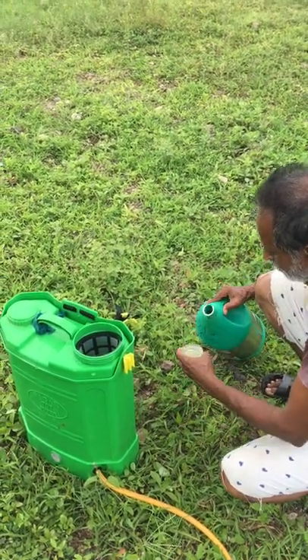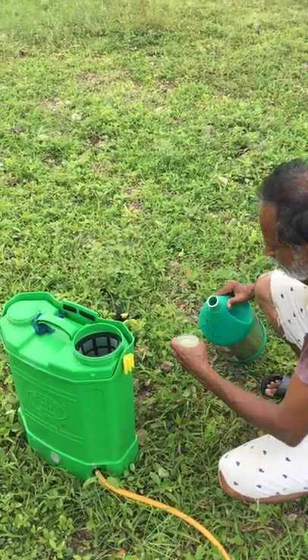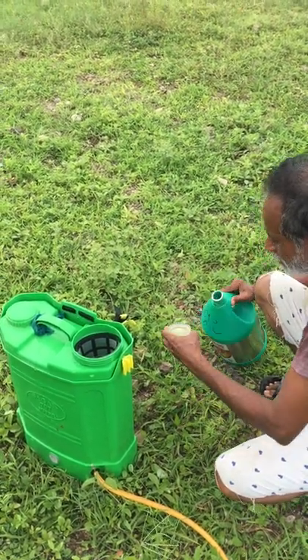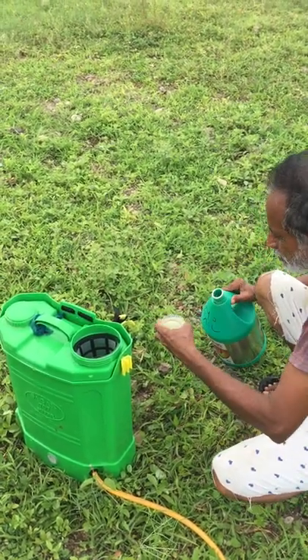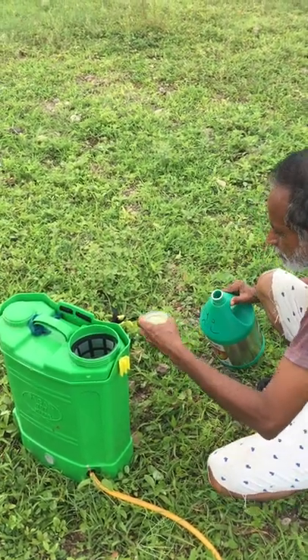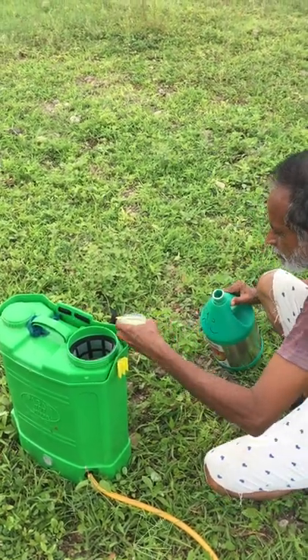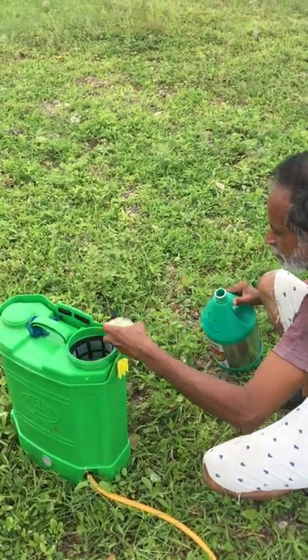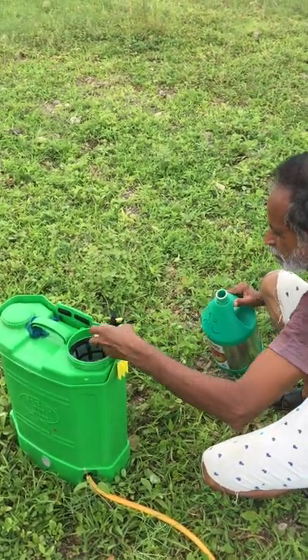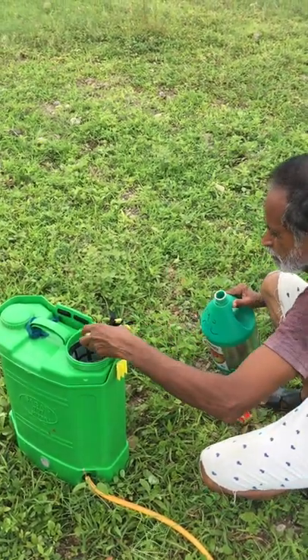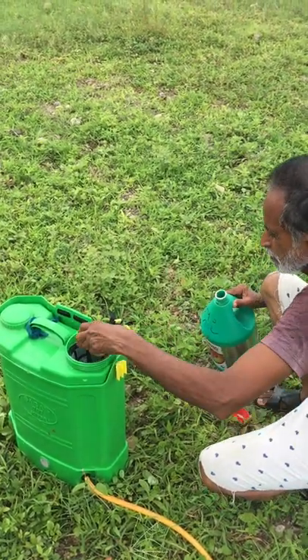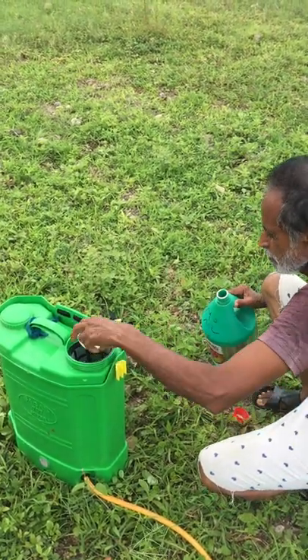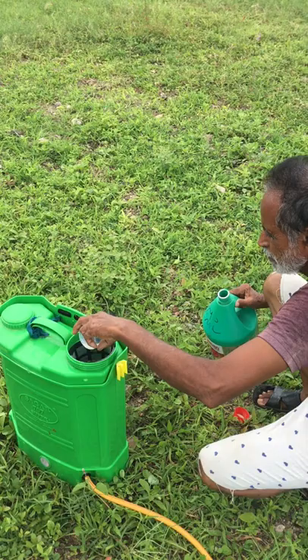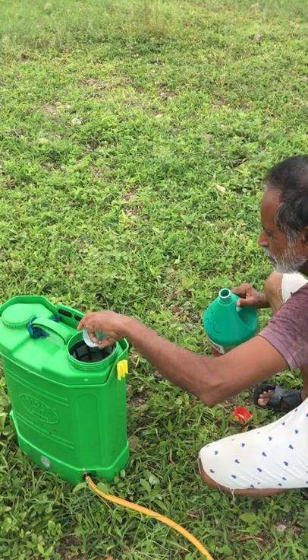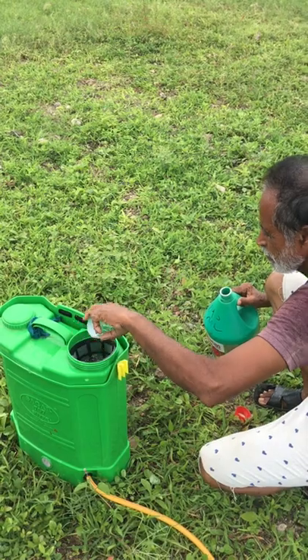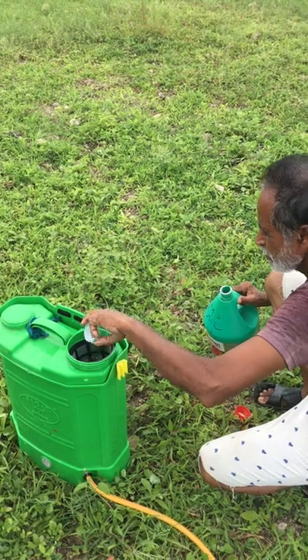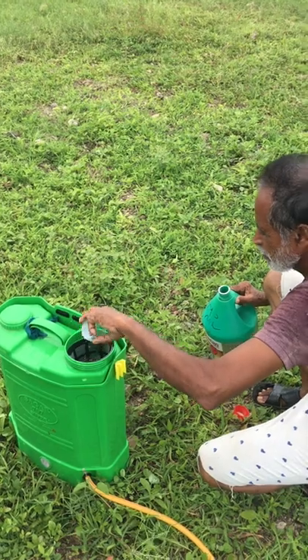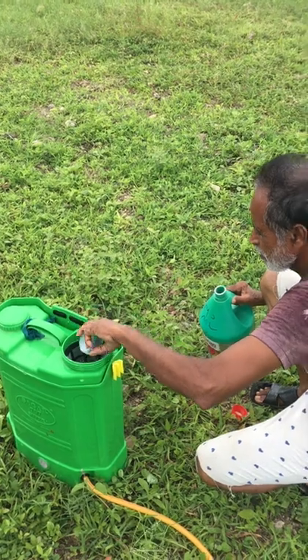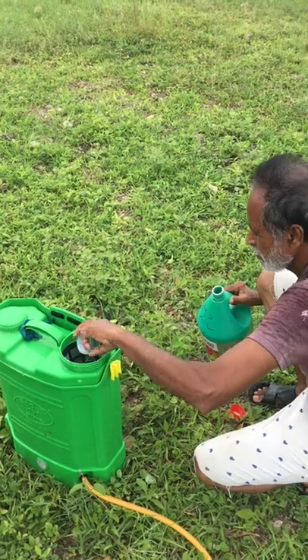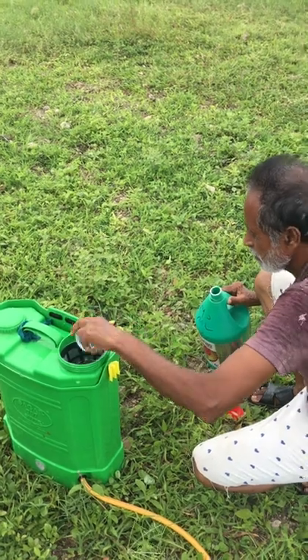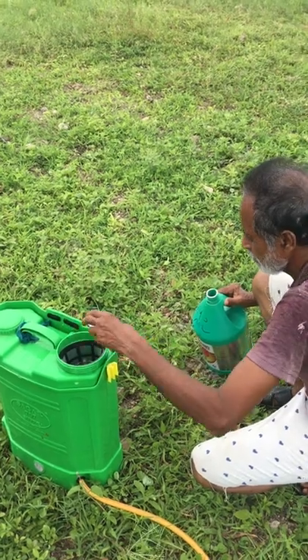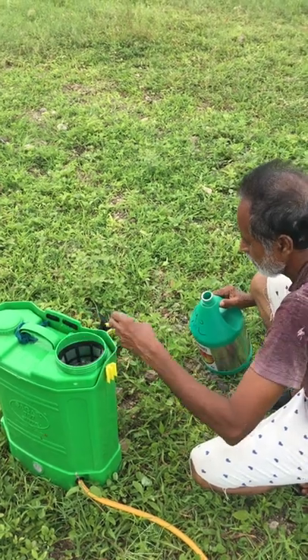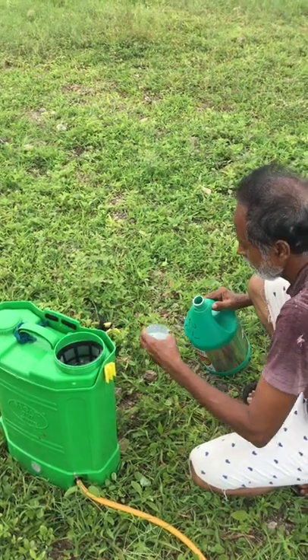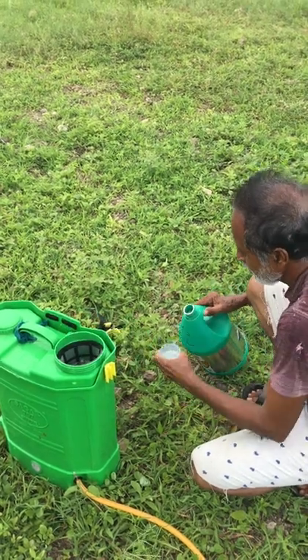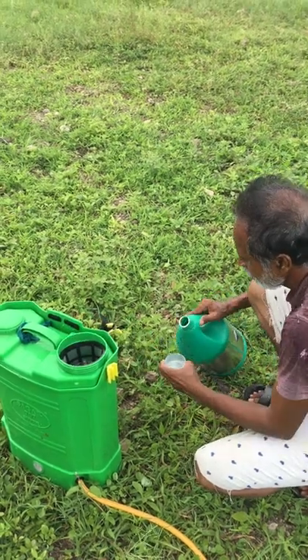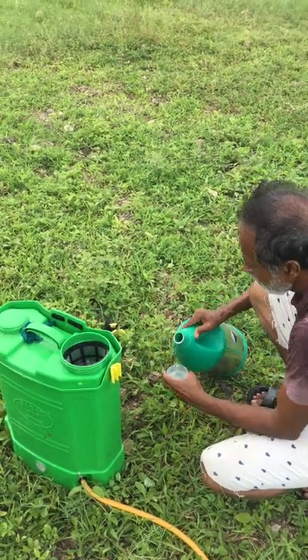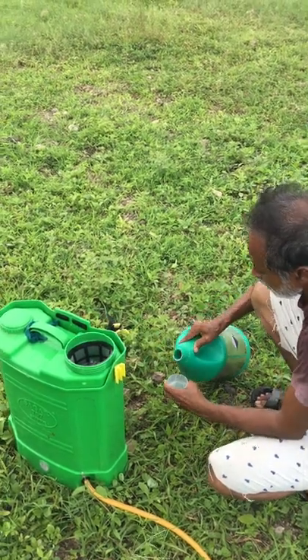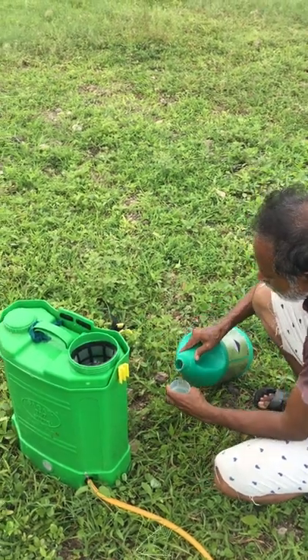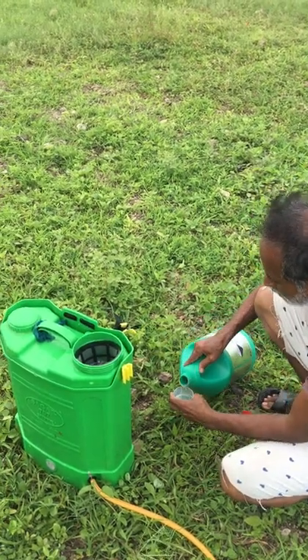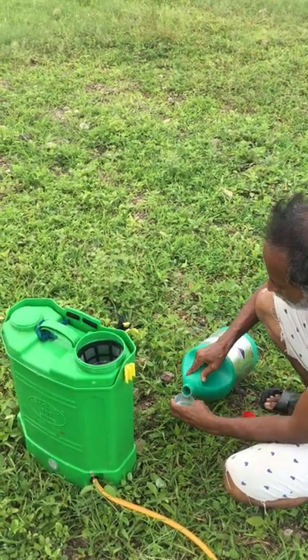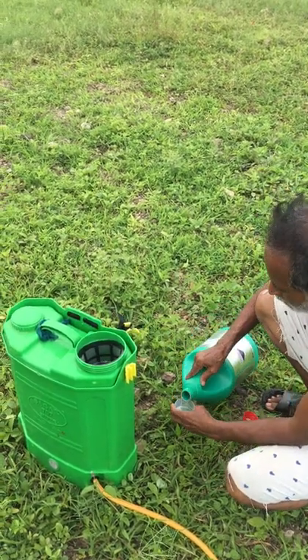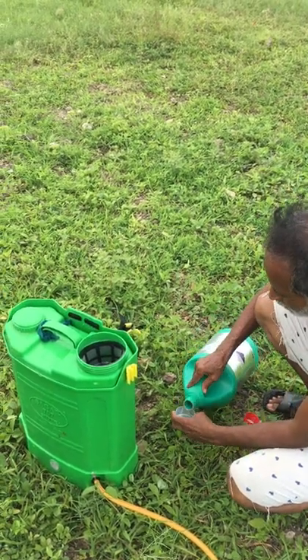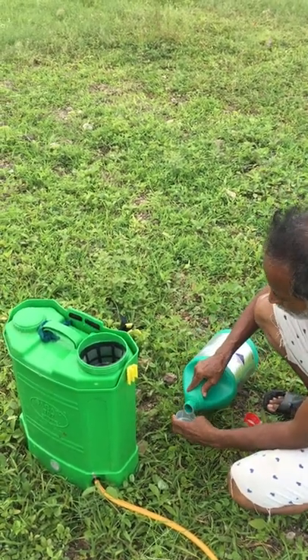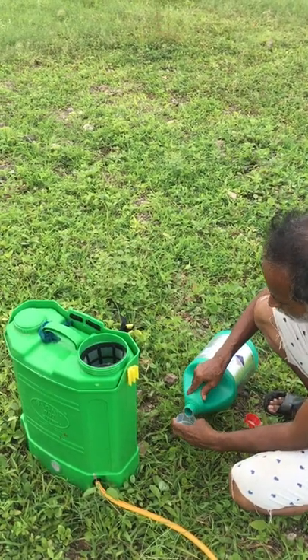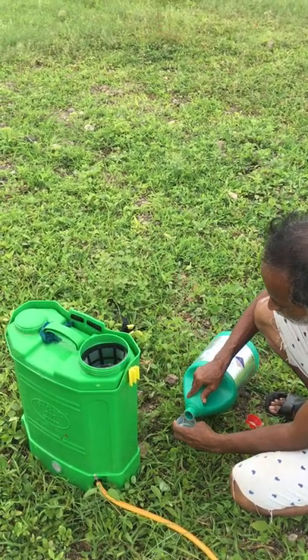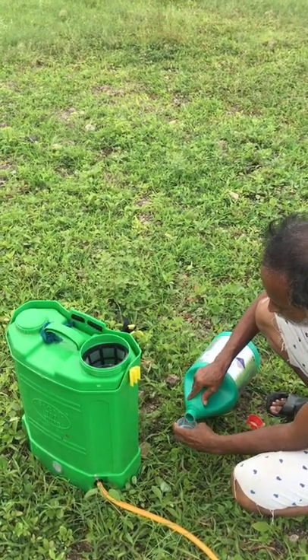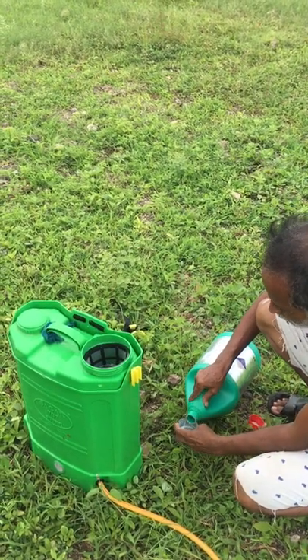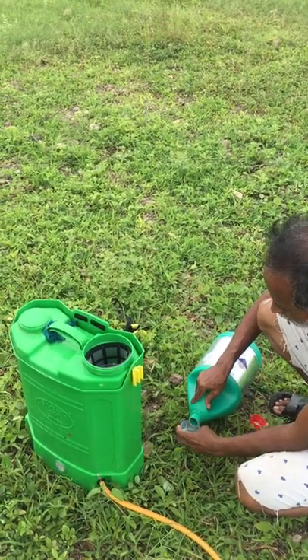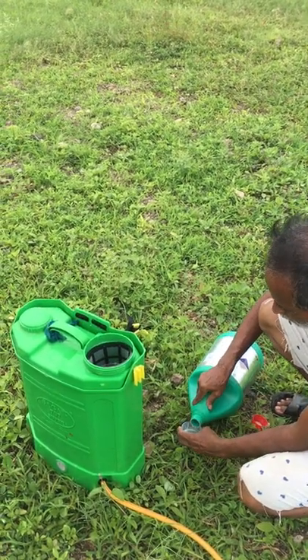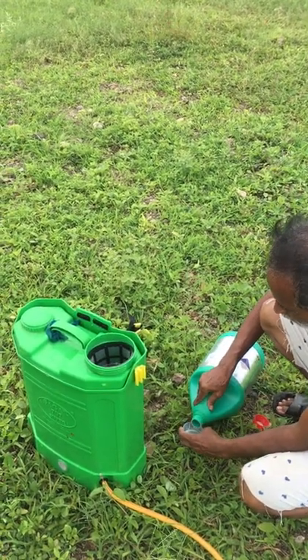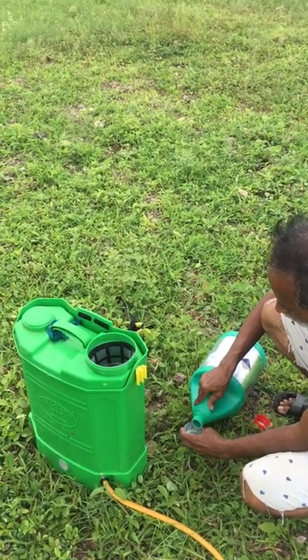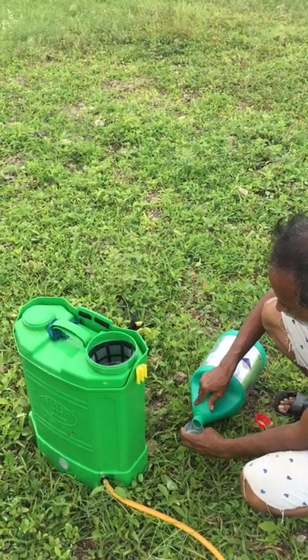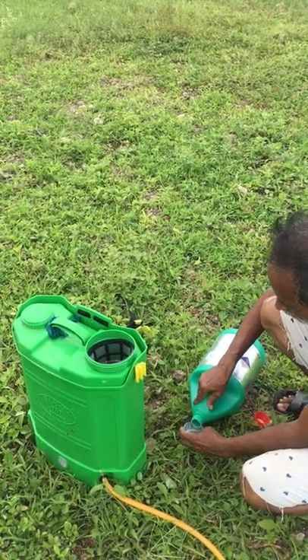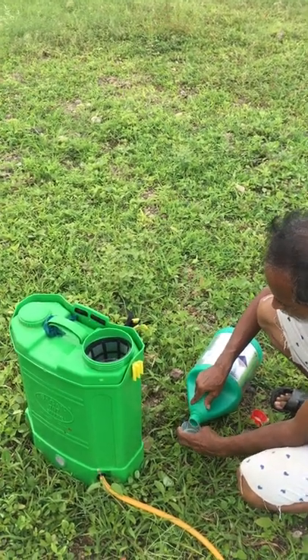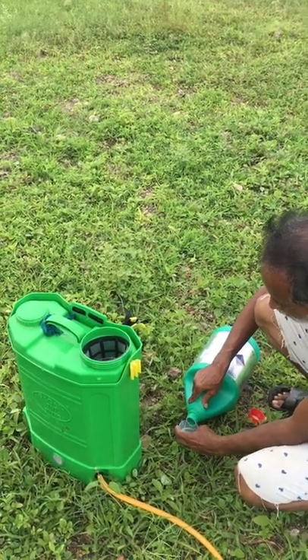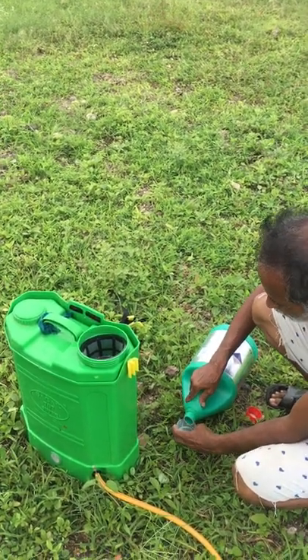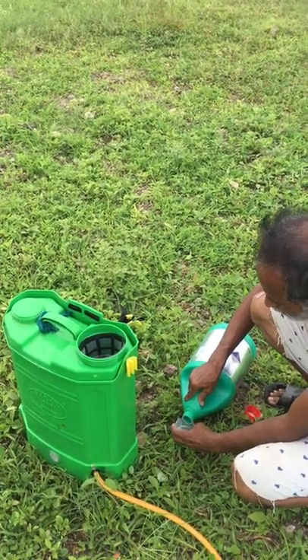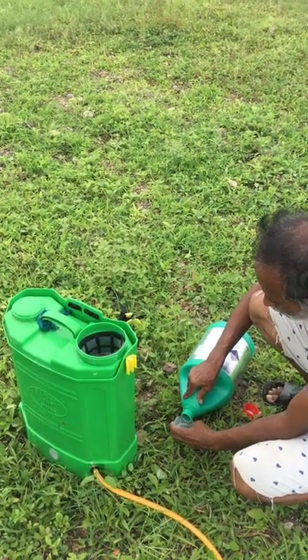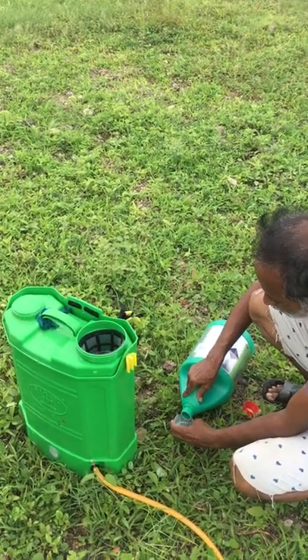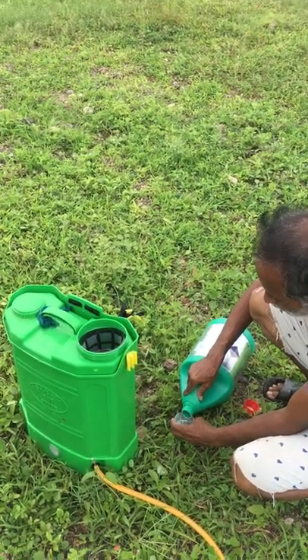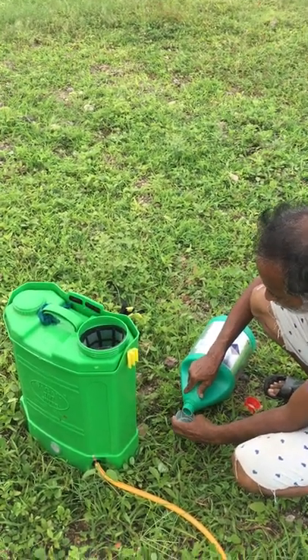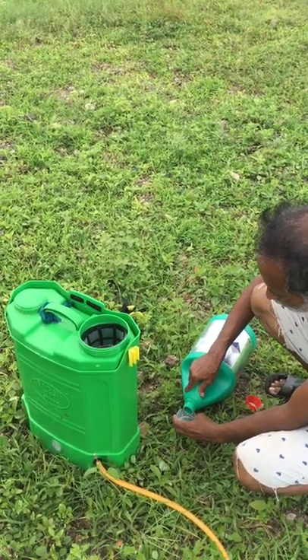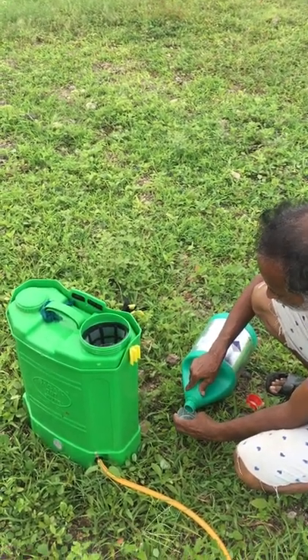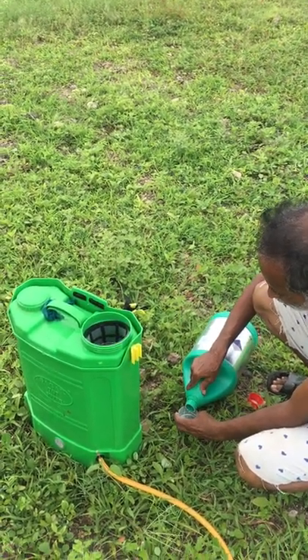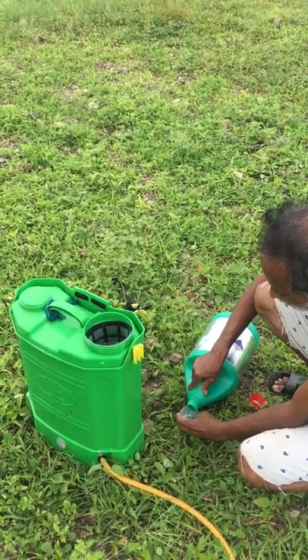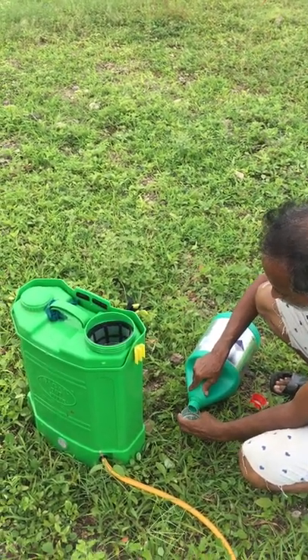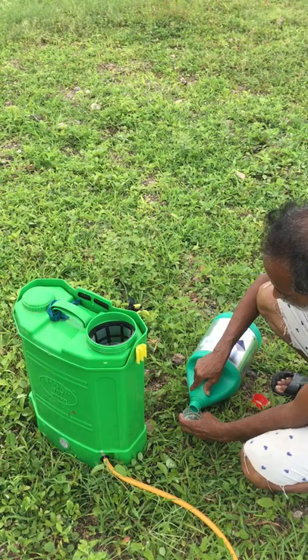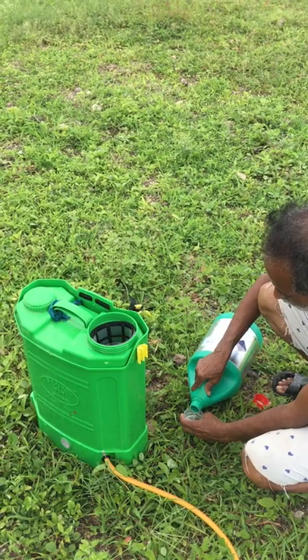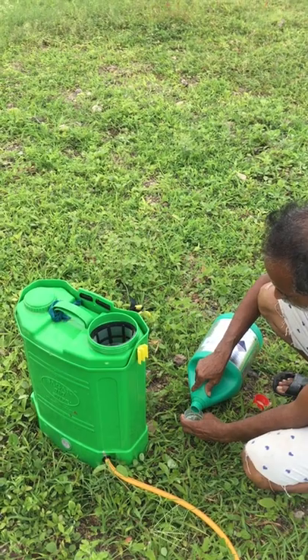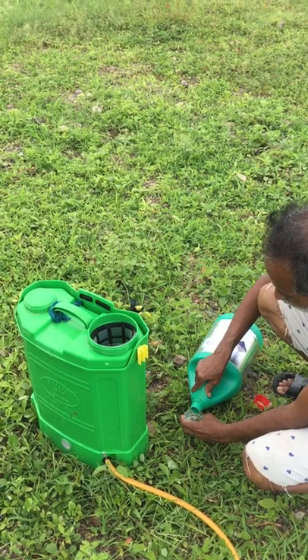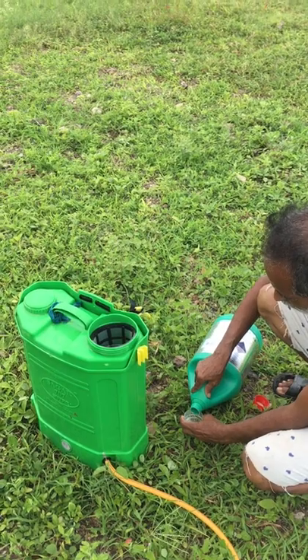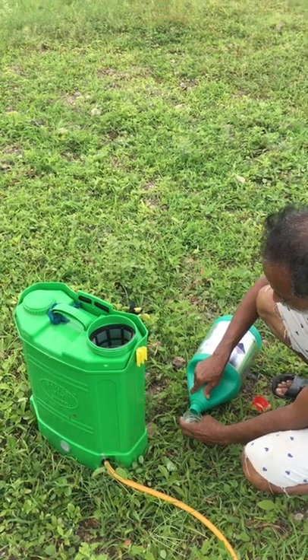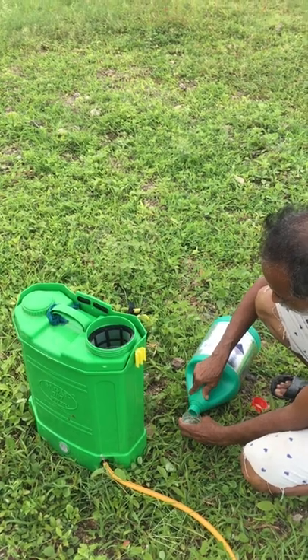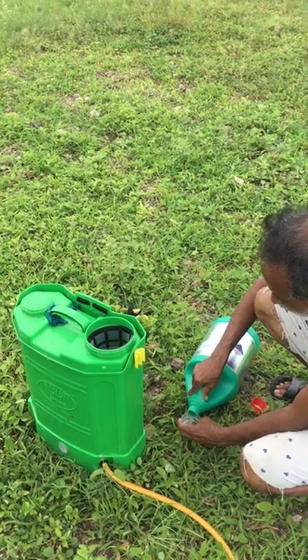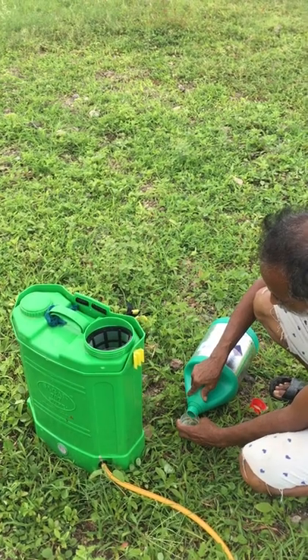This measurement is 50ml, so we have to put it five times.